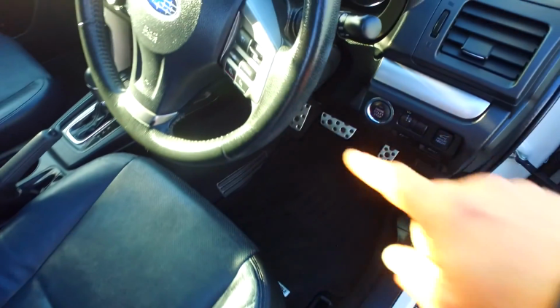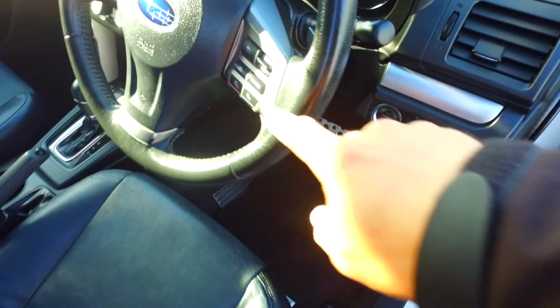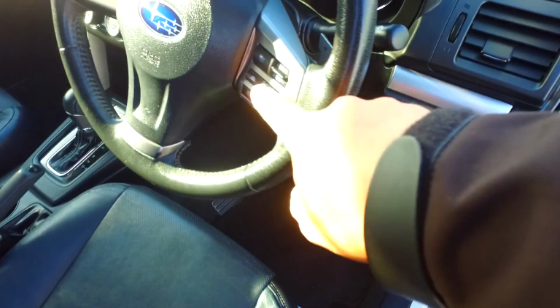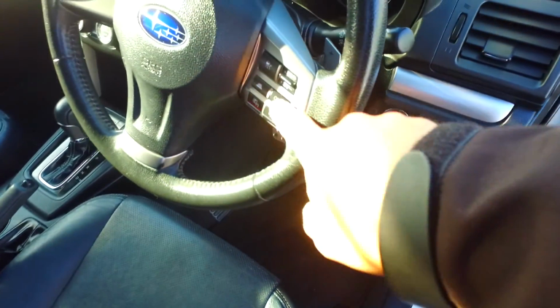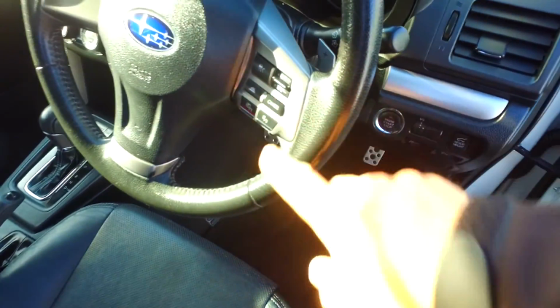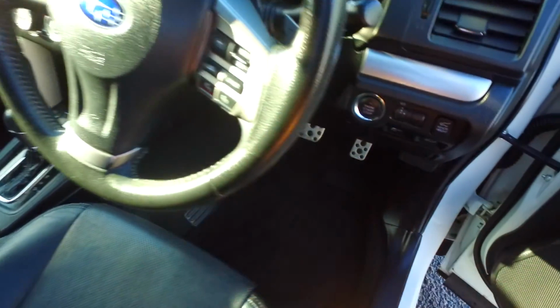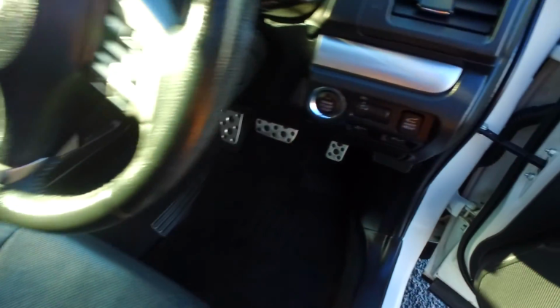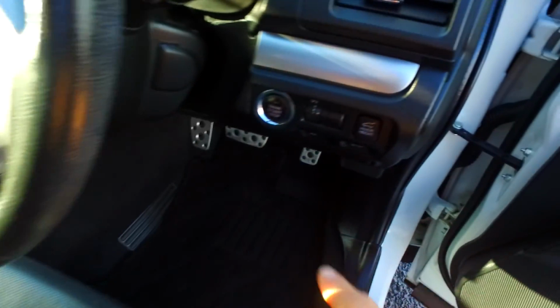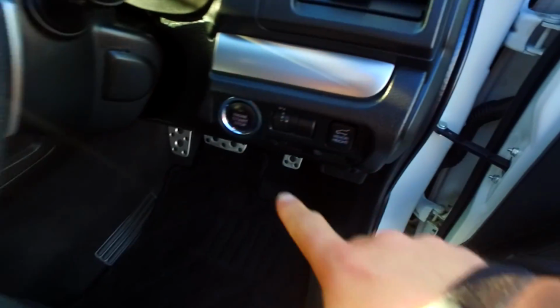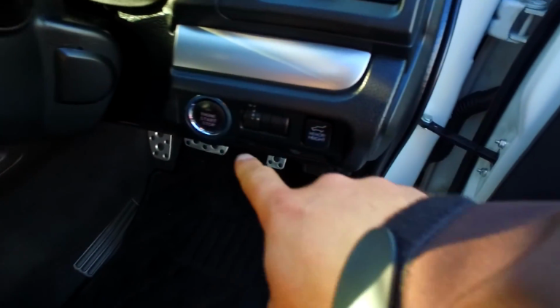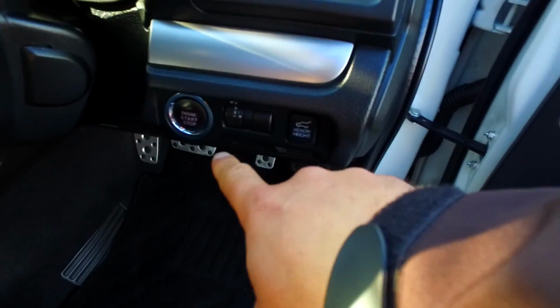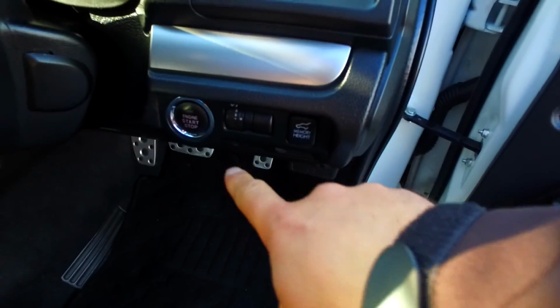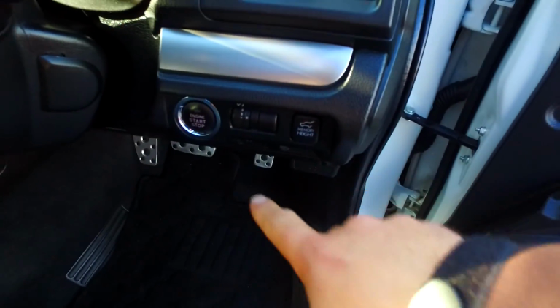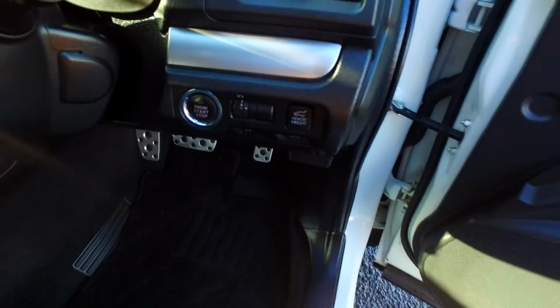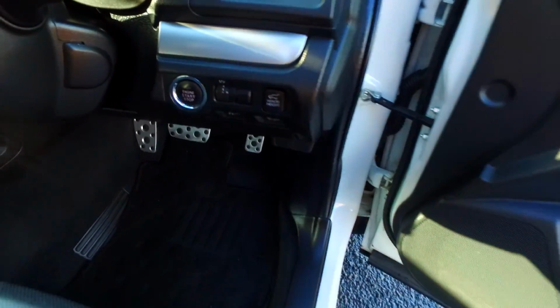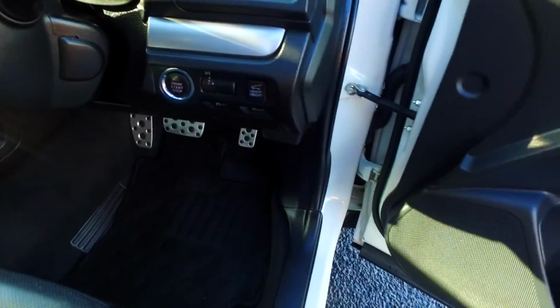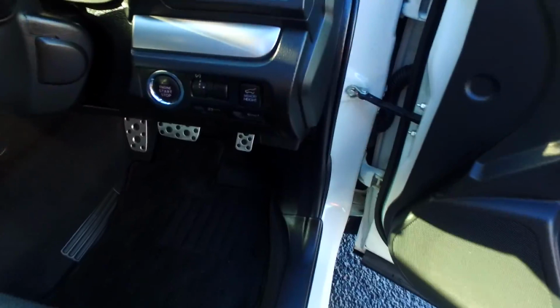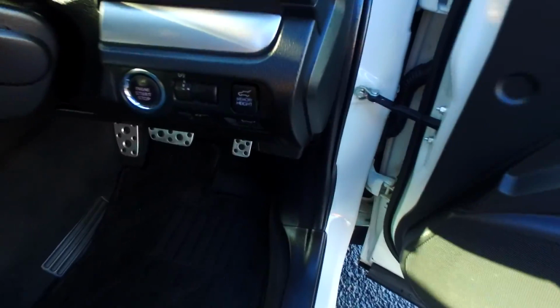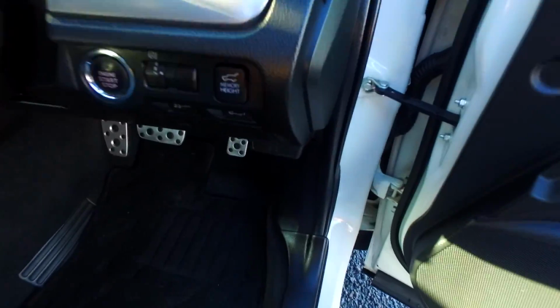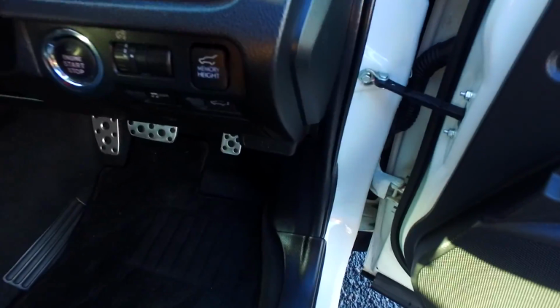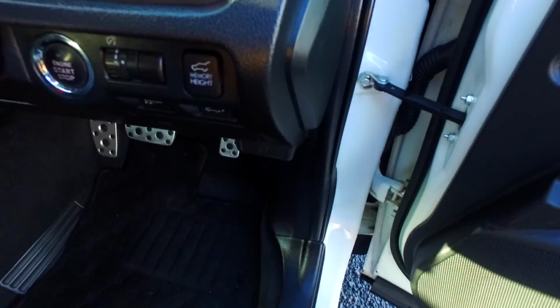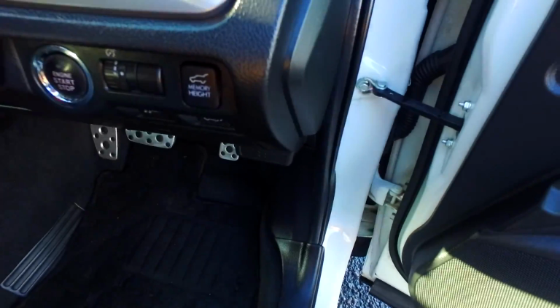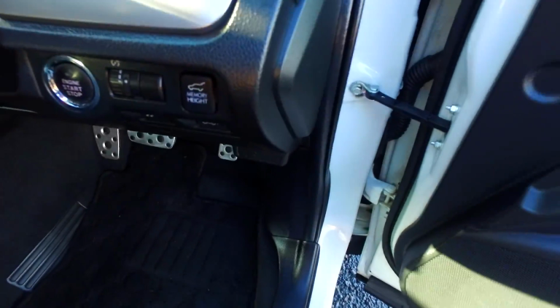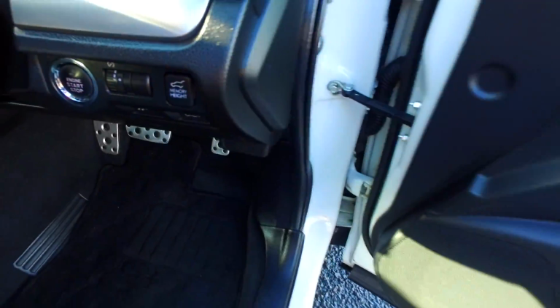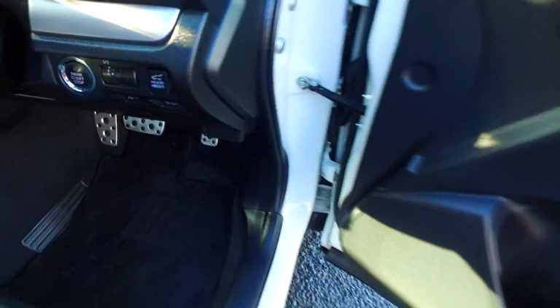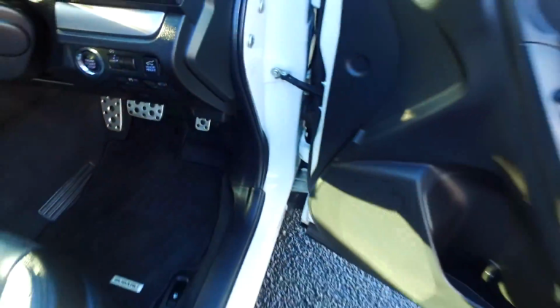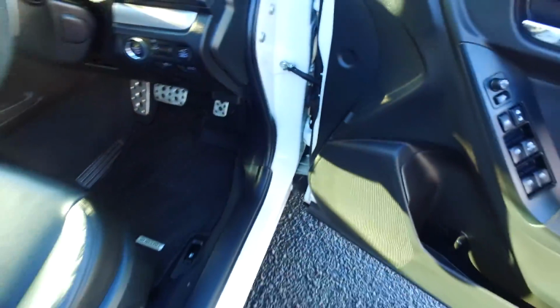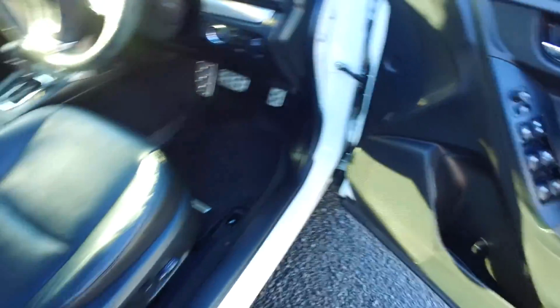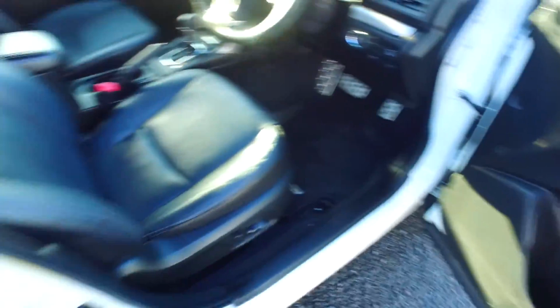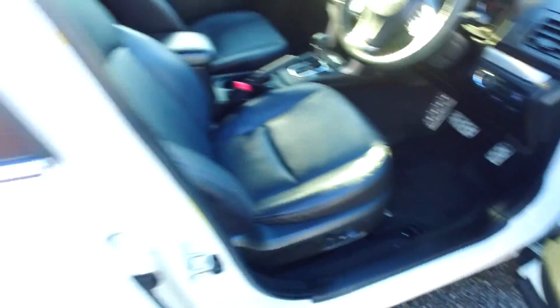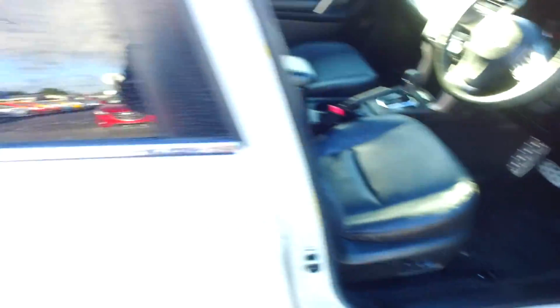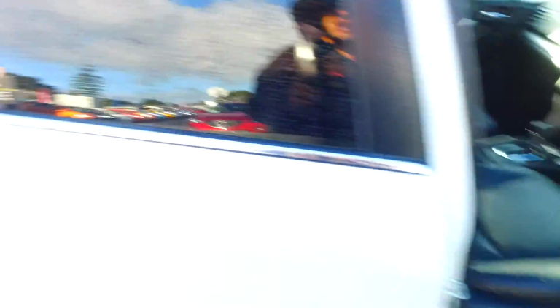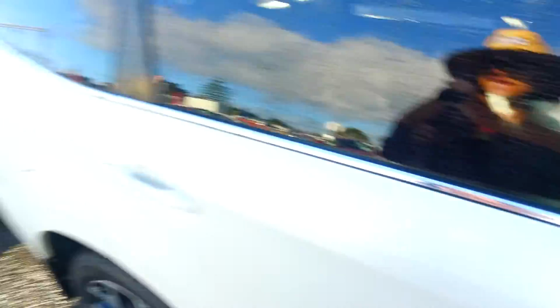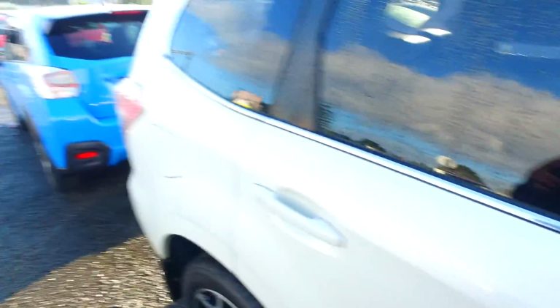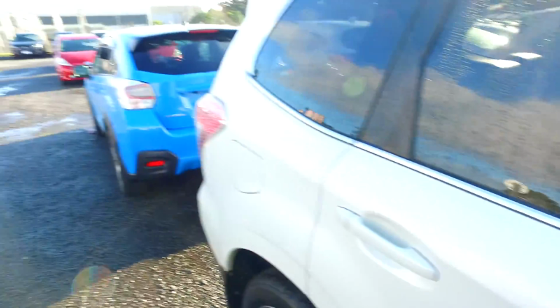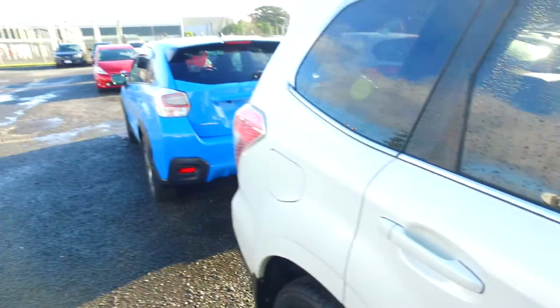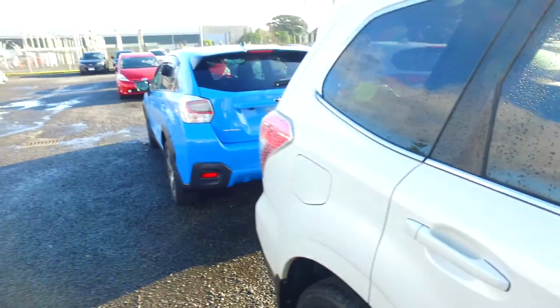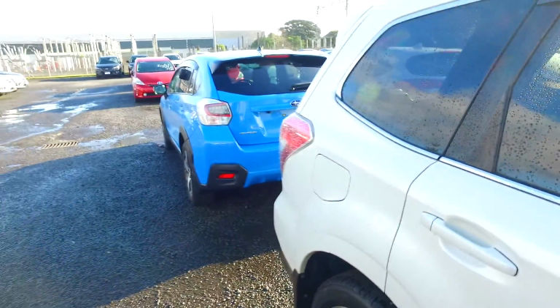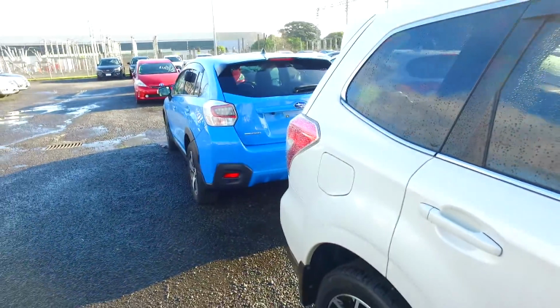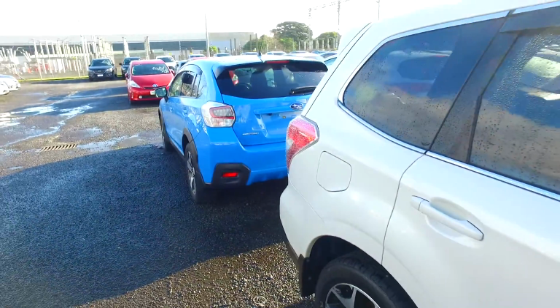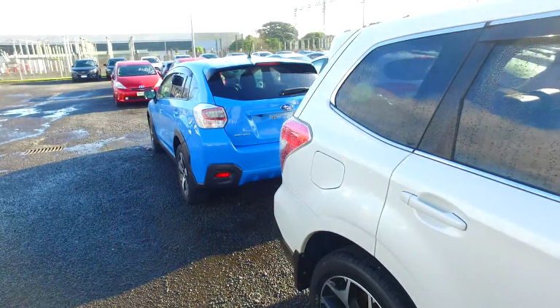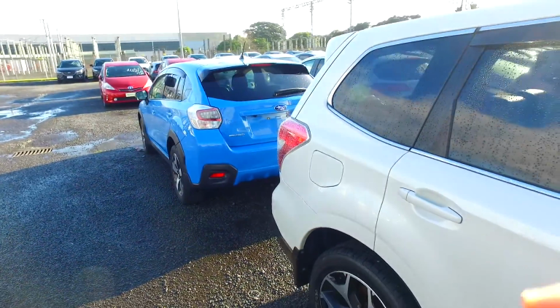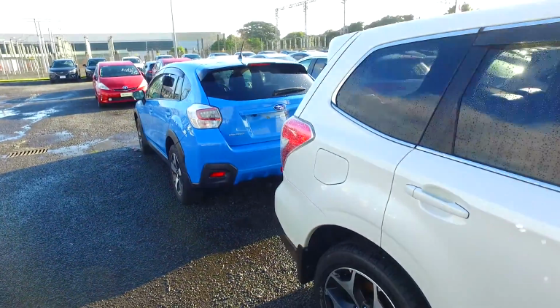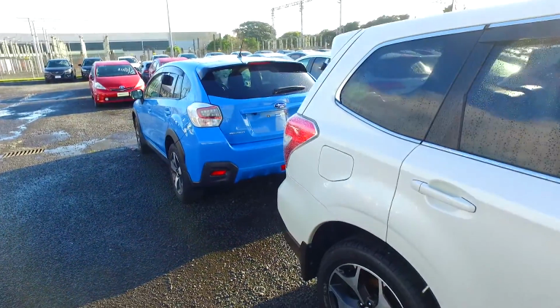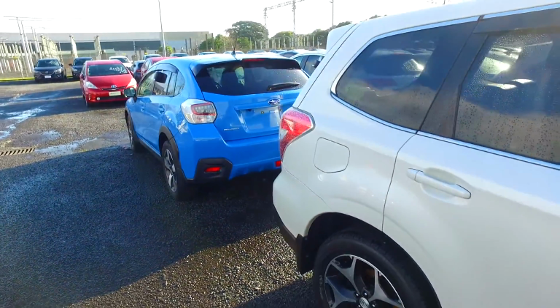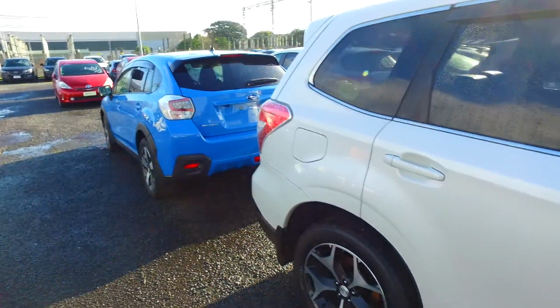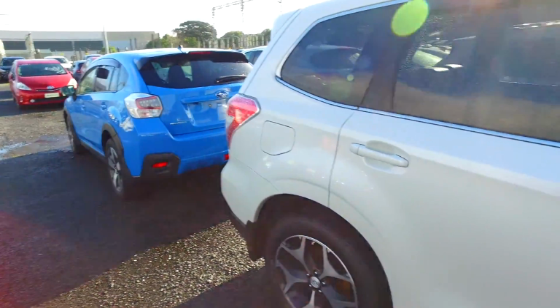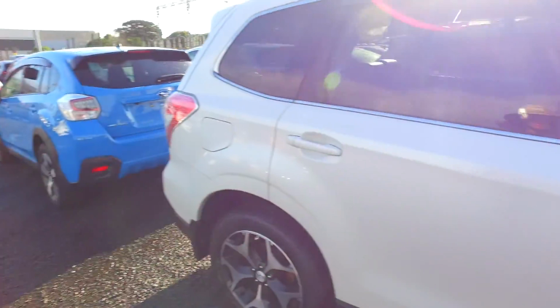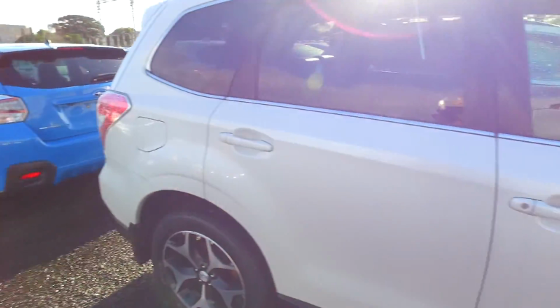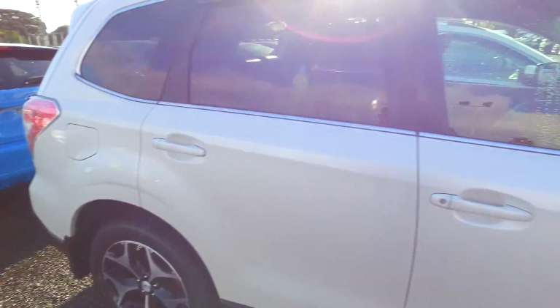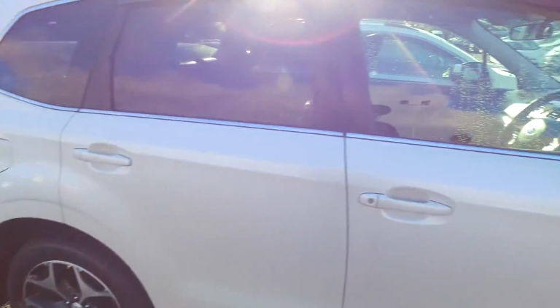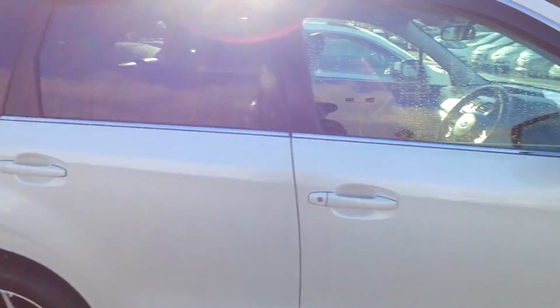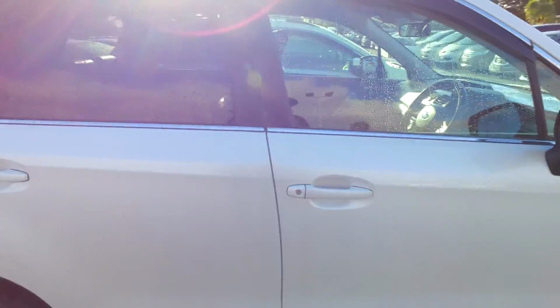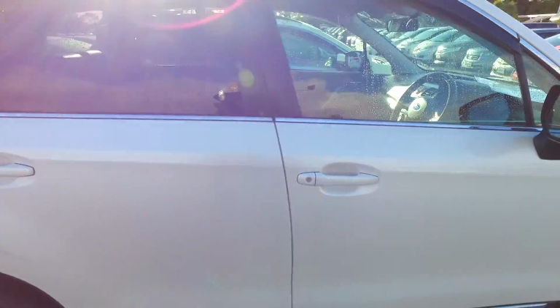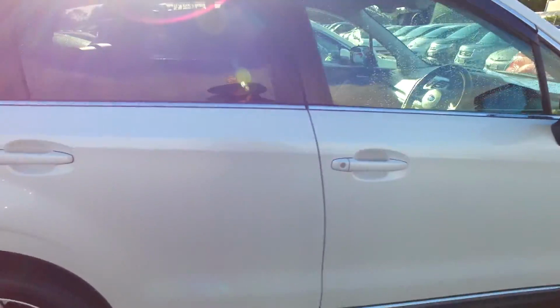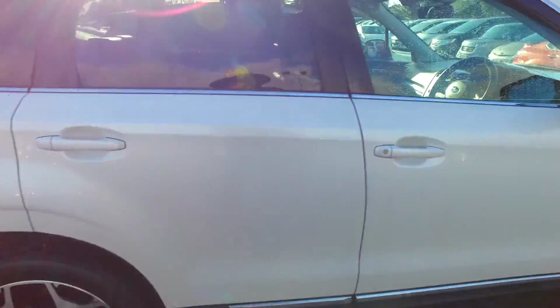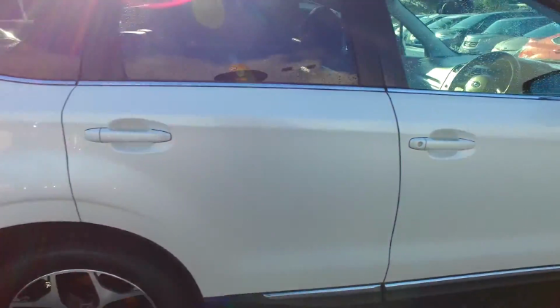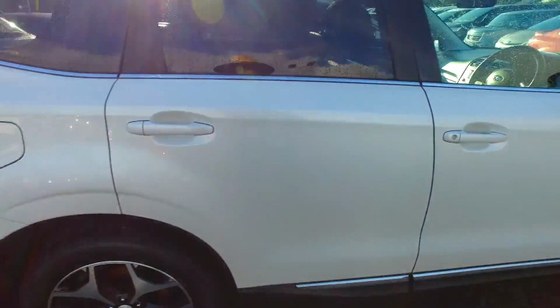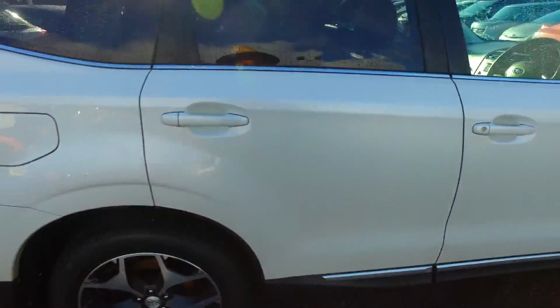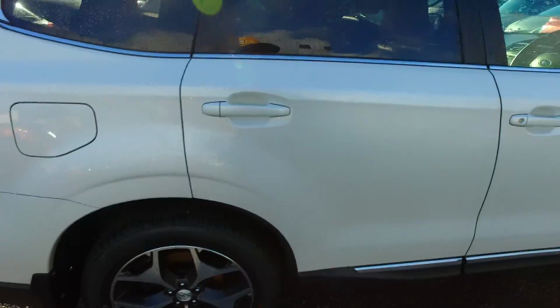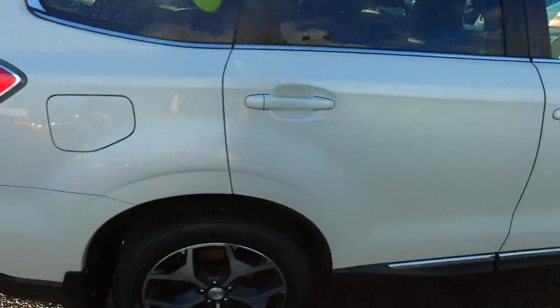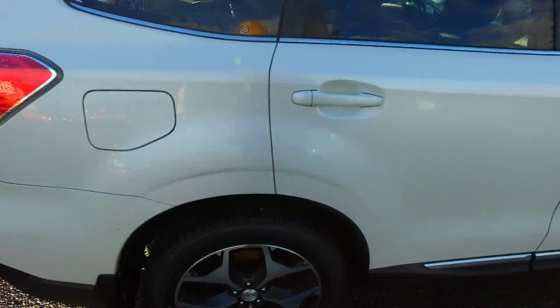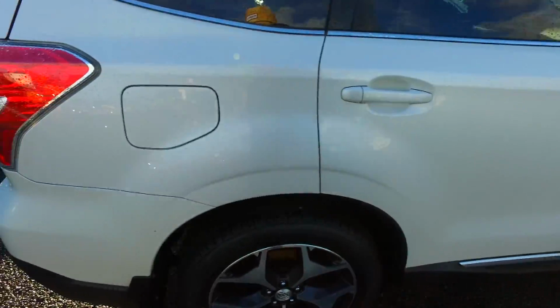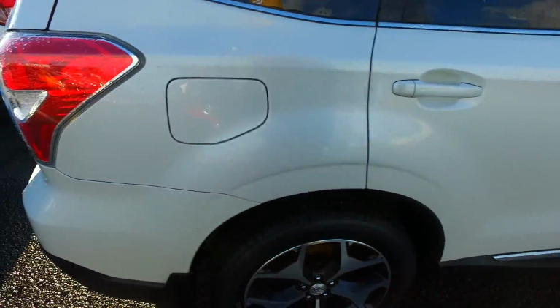These have radar cruise, these are push-button start, memory height for the automatic tailgate, and you've got keyless entry also.